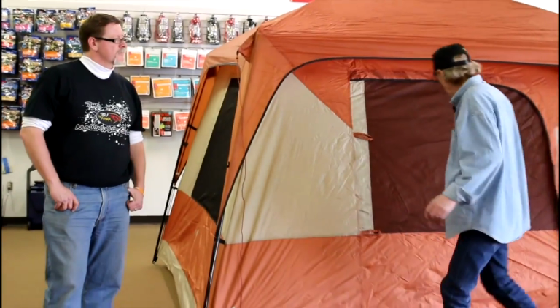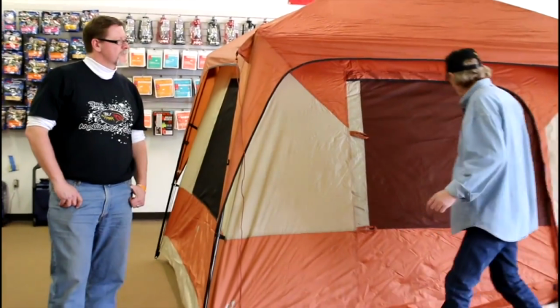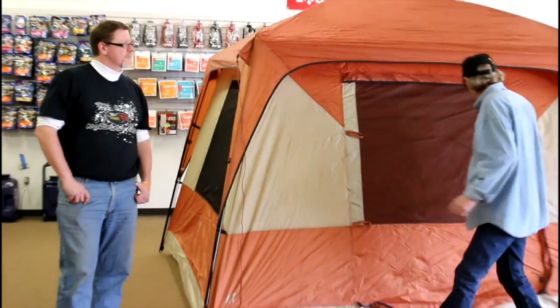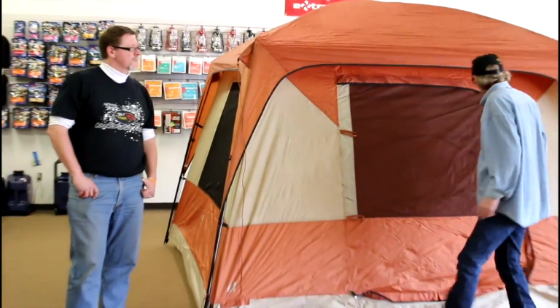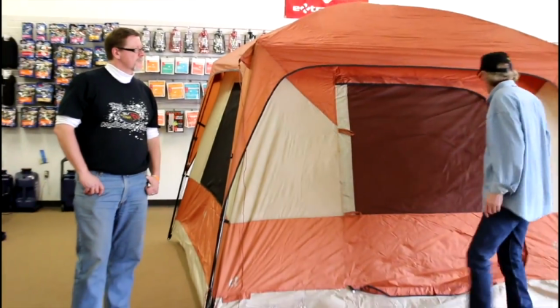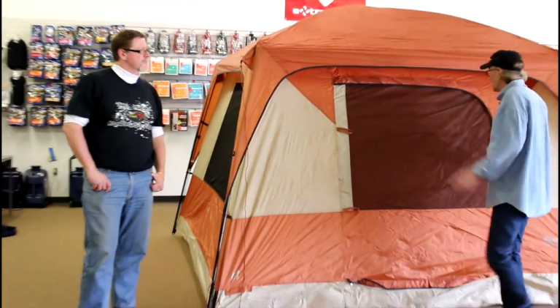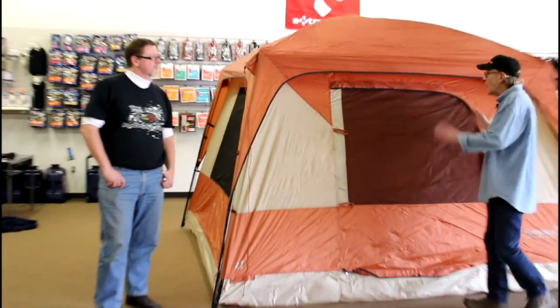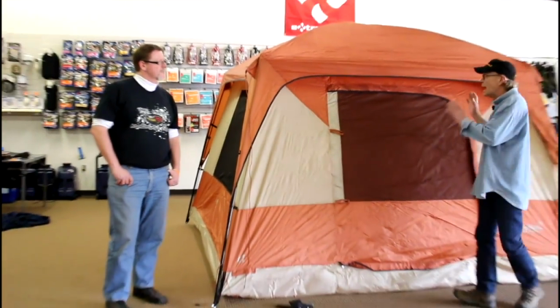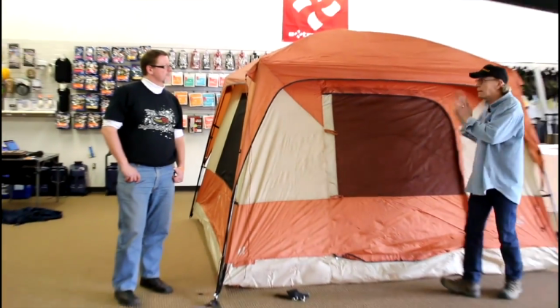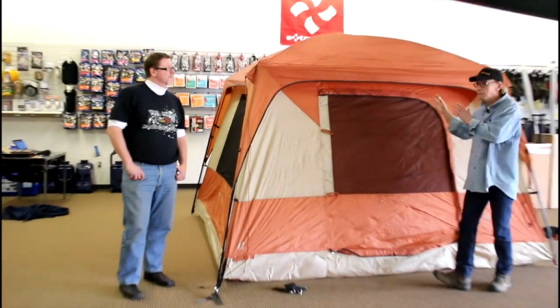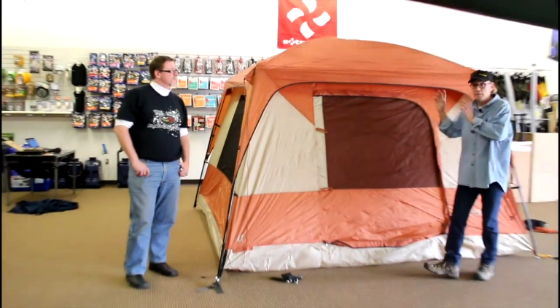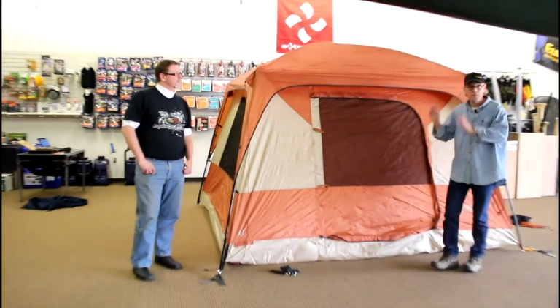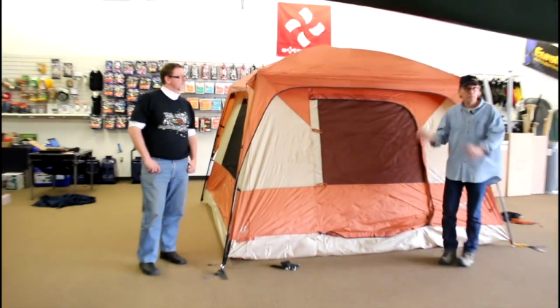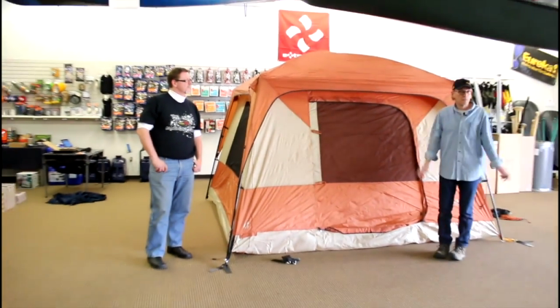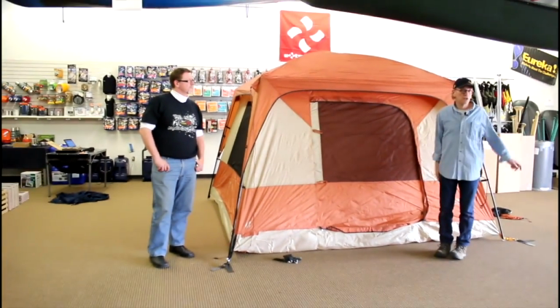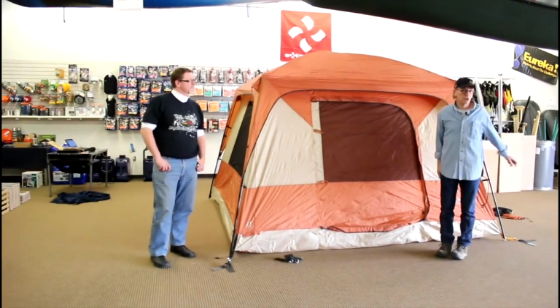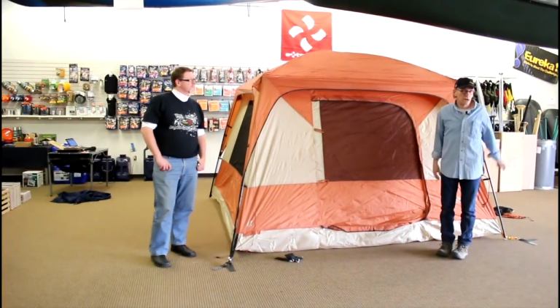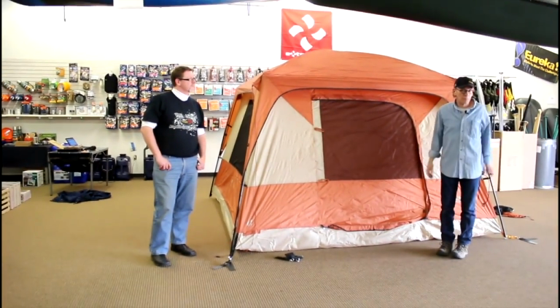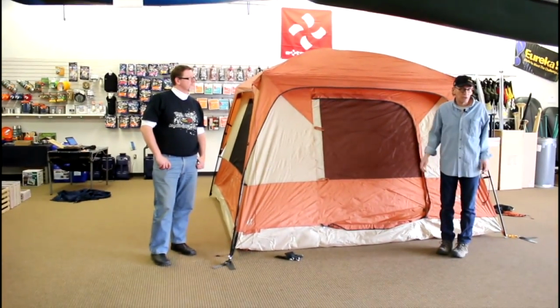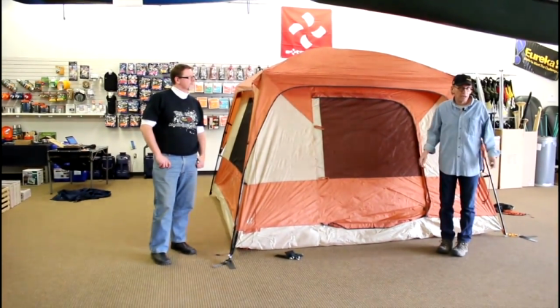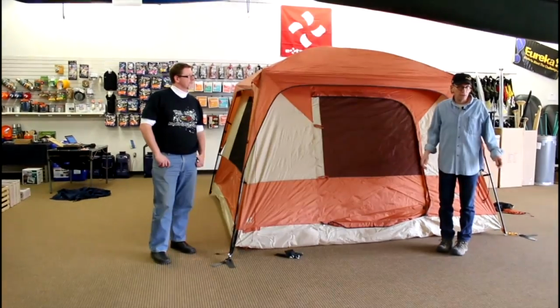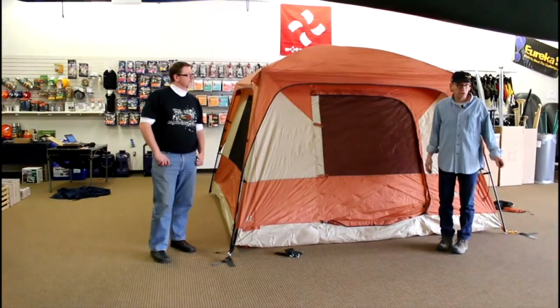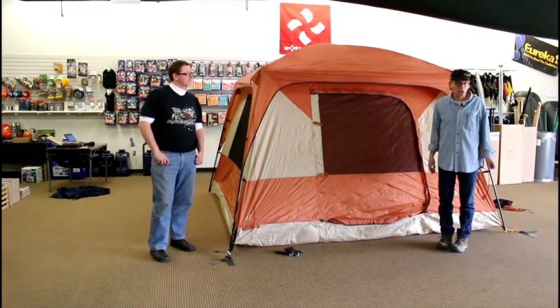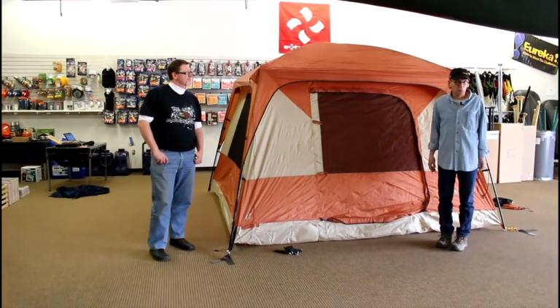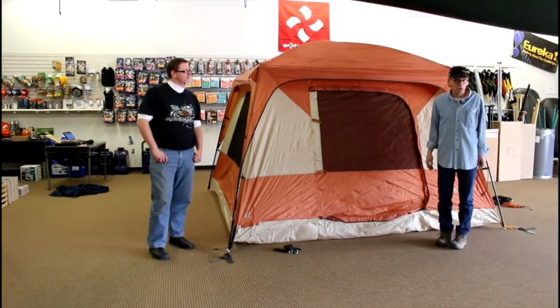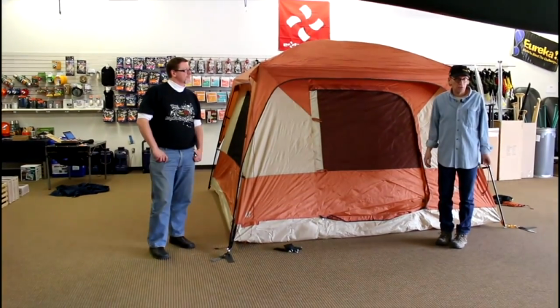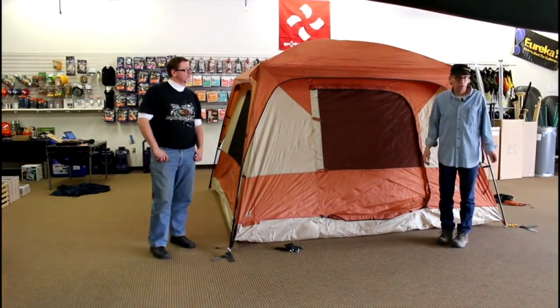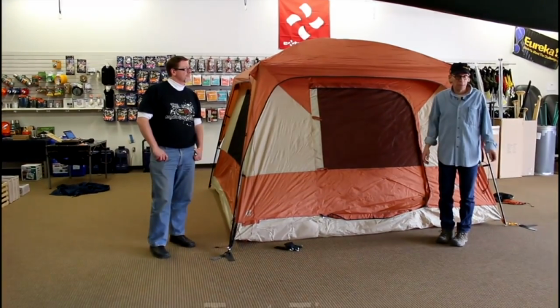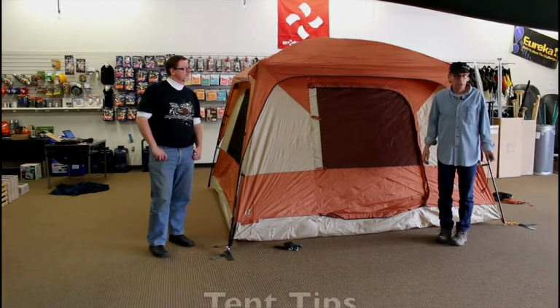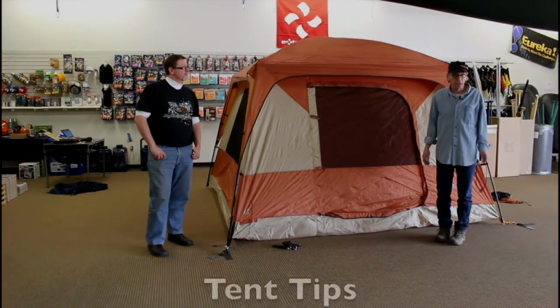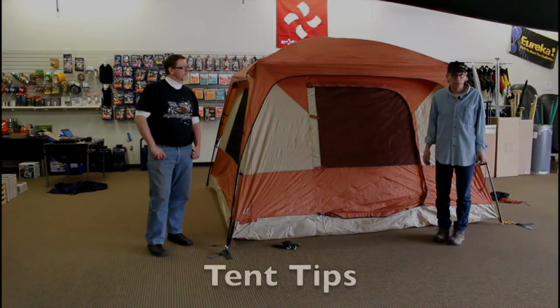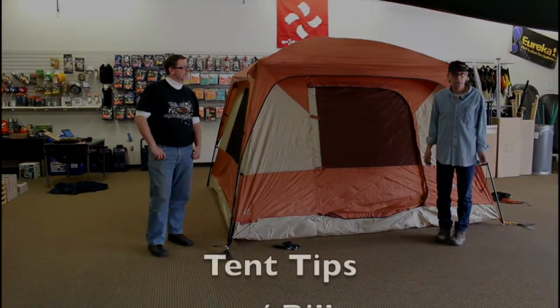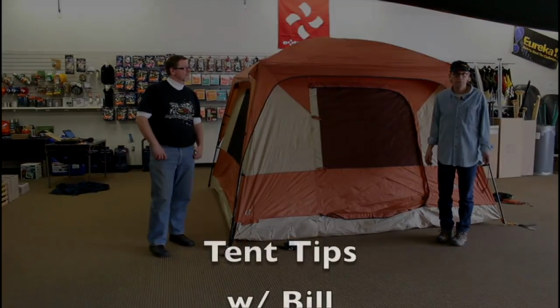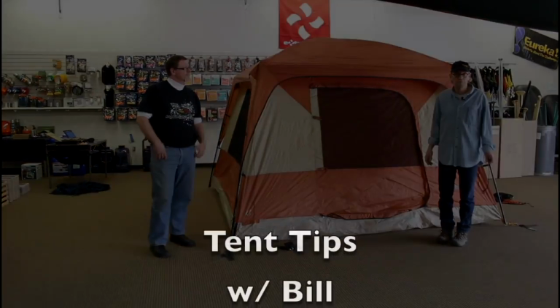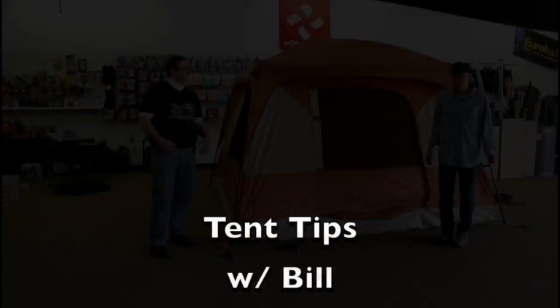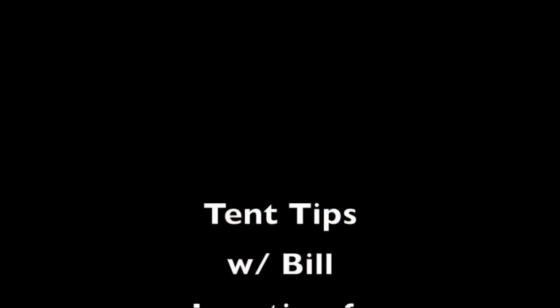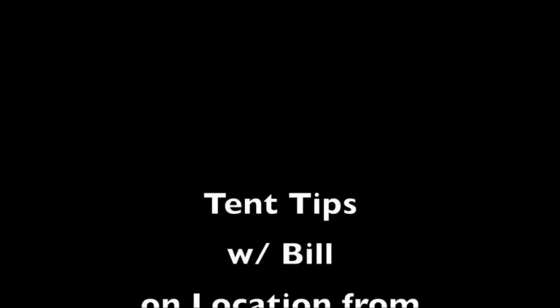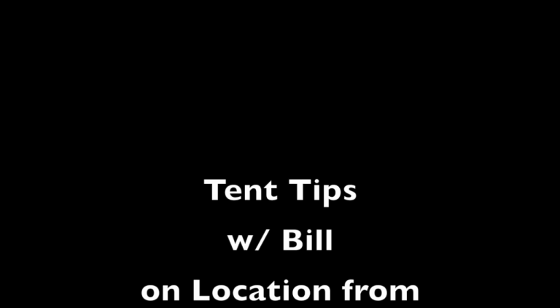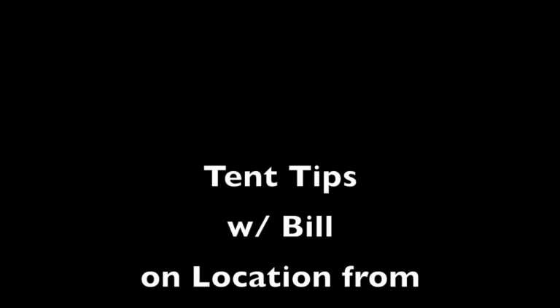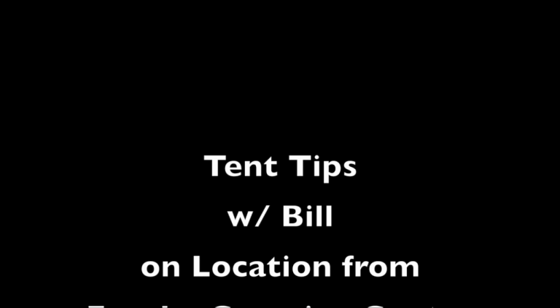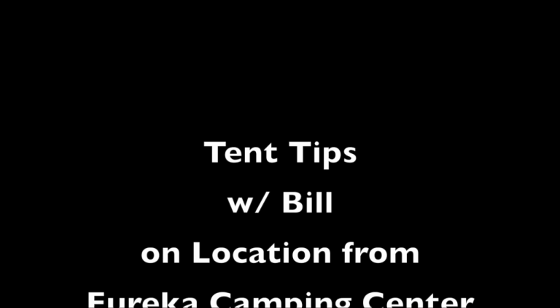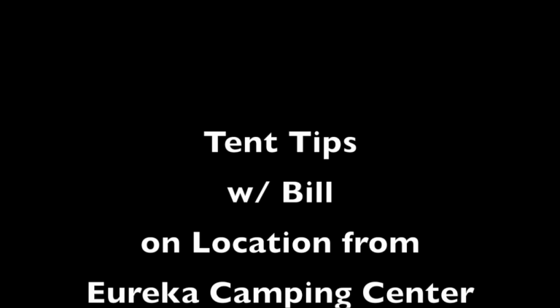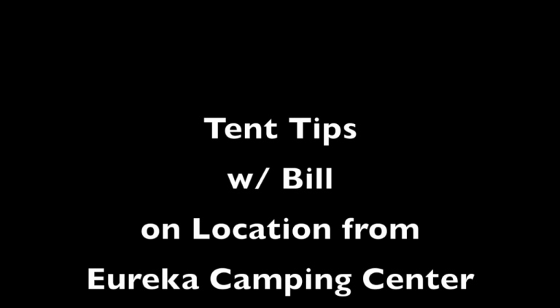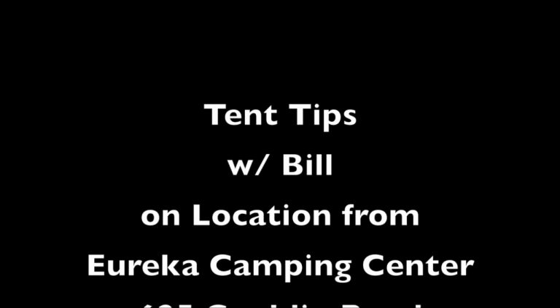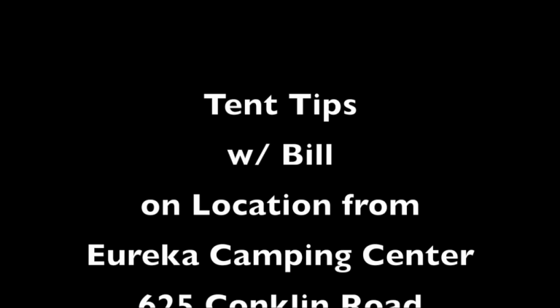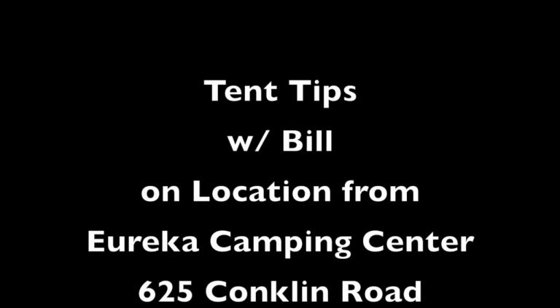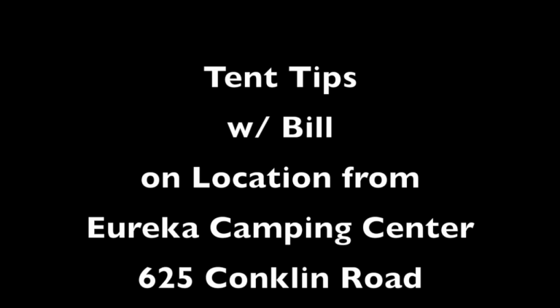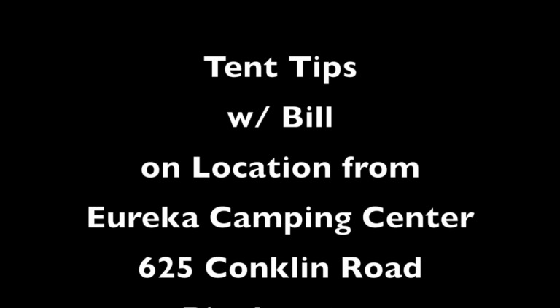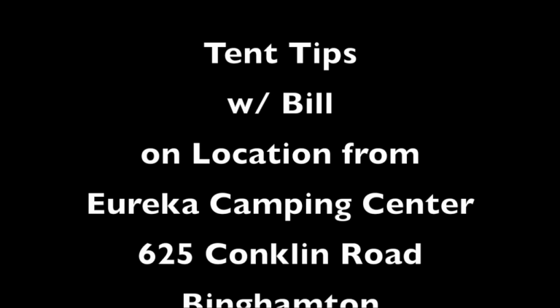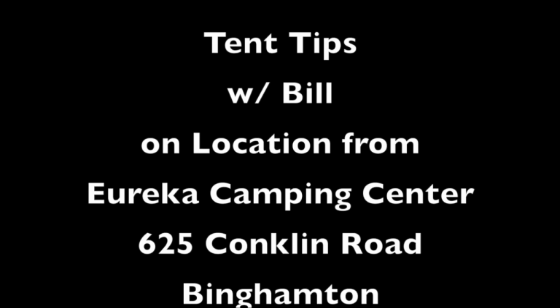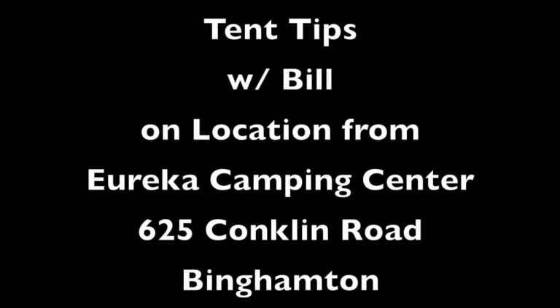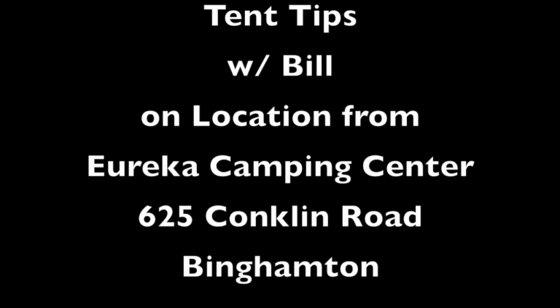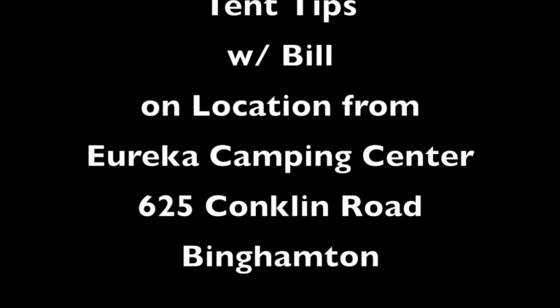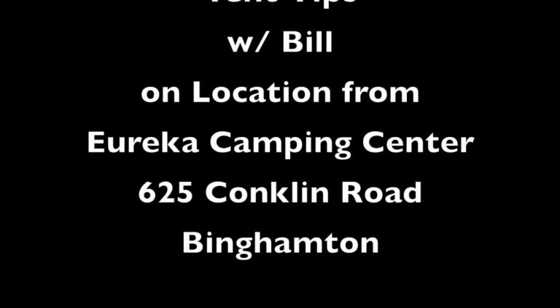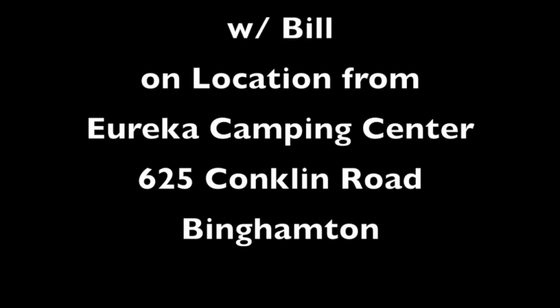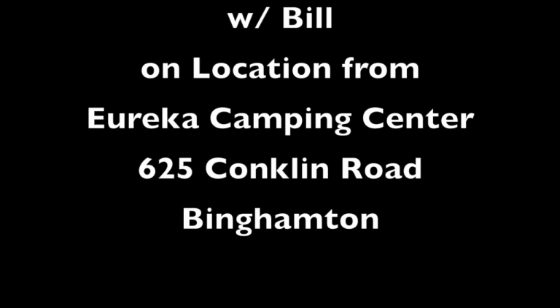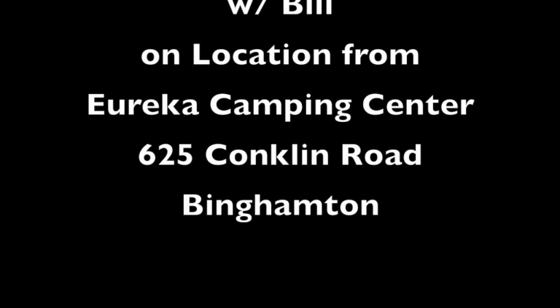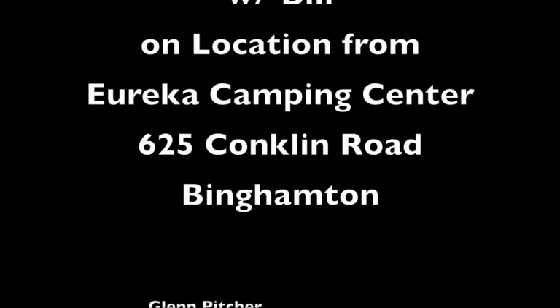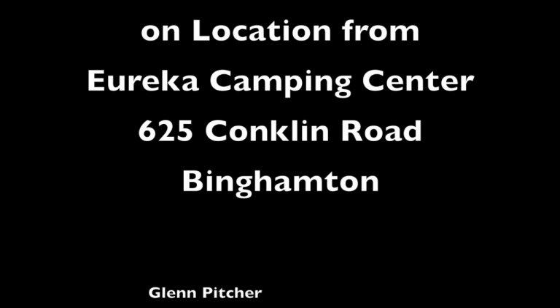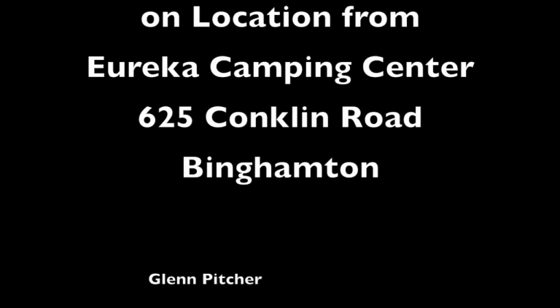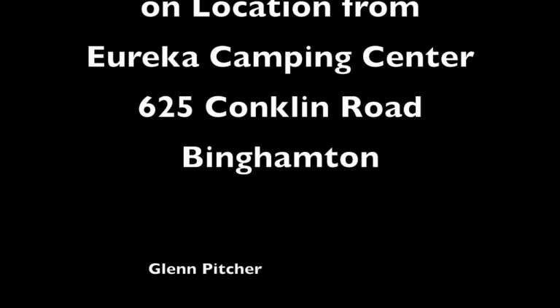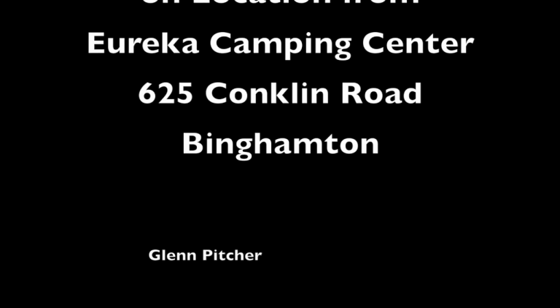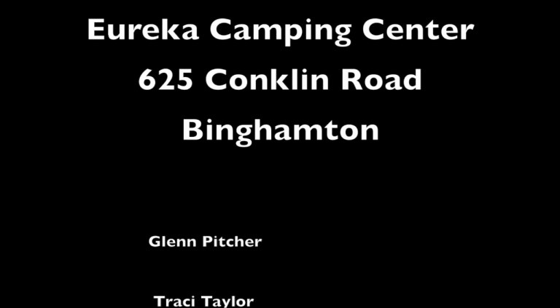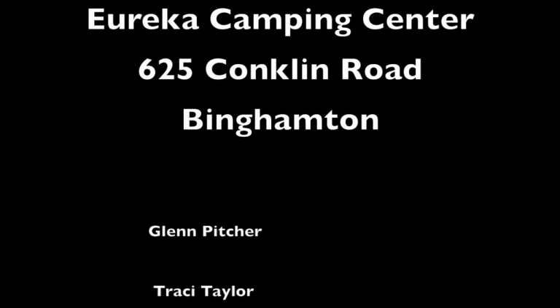And that is a Copper Canyon six-person family tent.